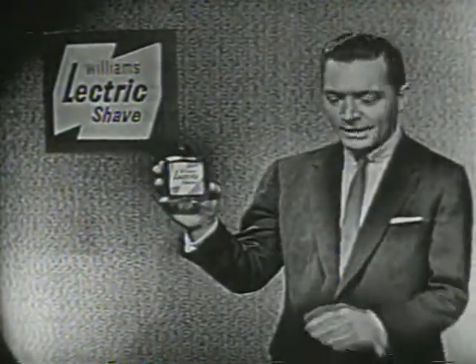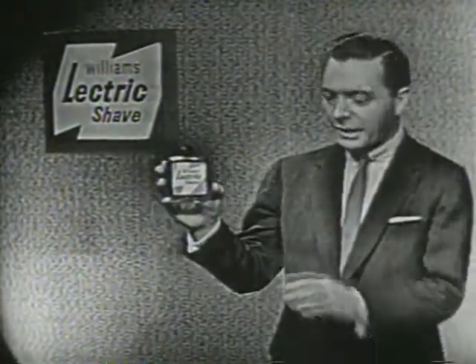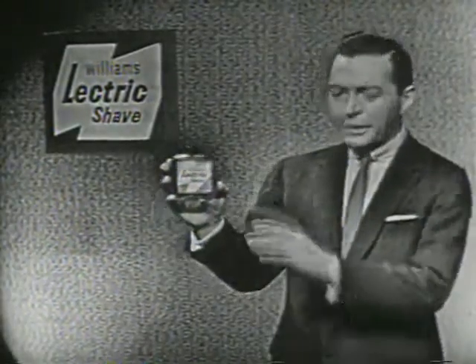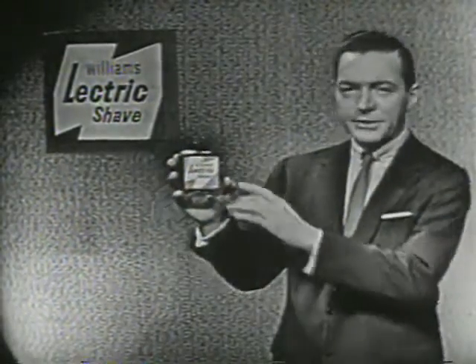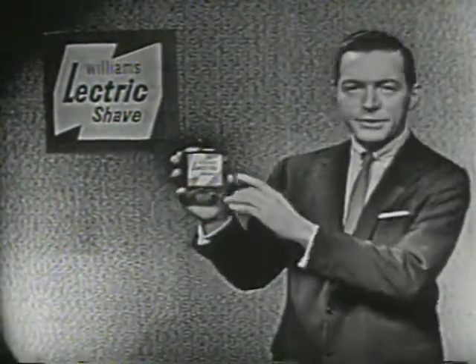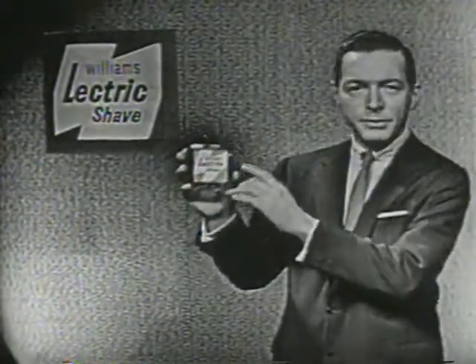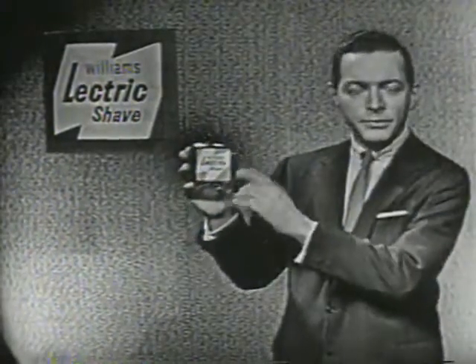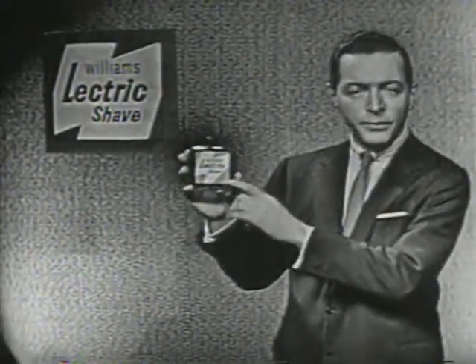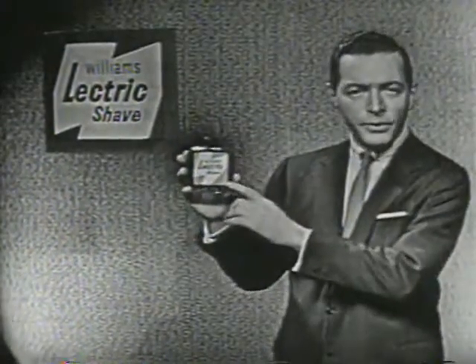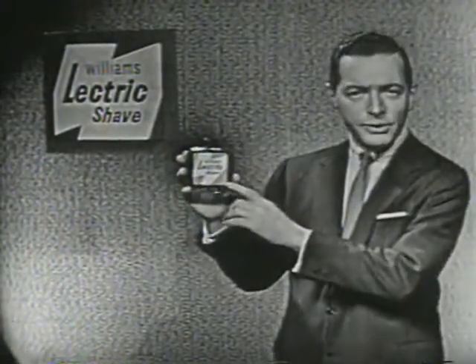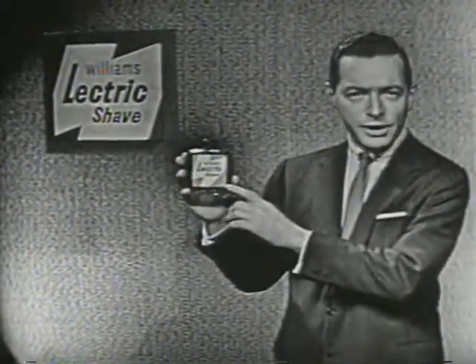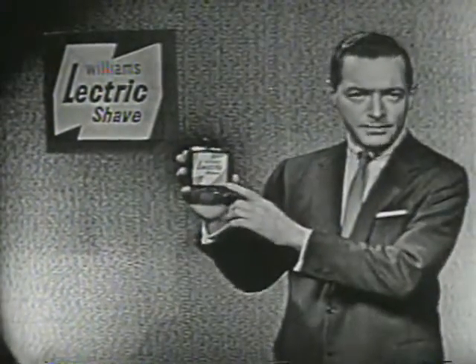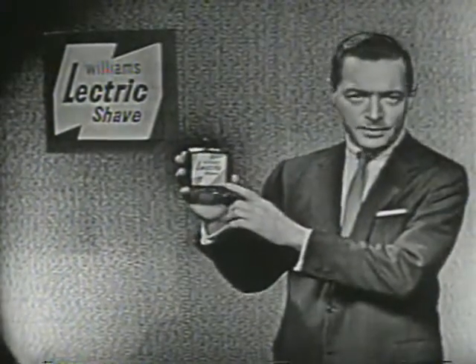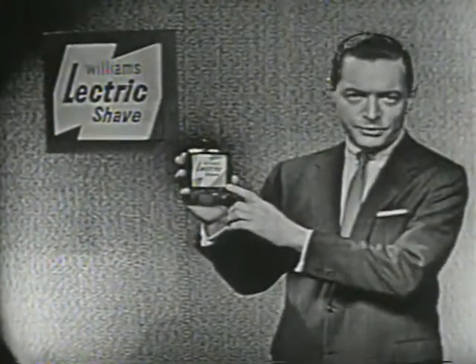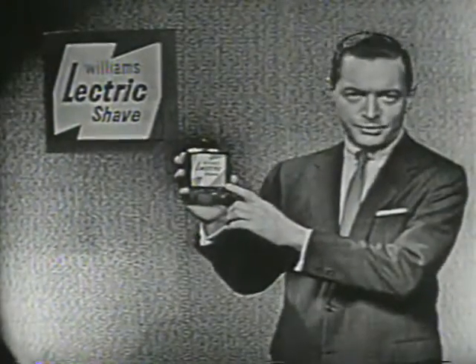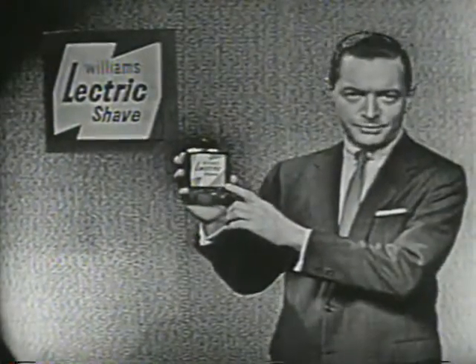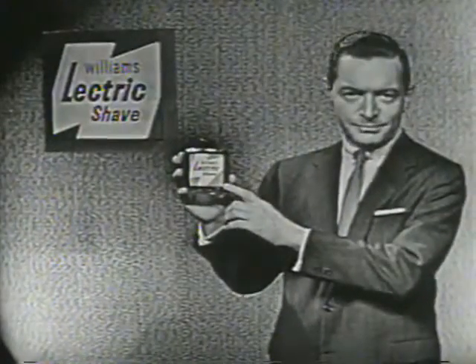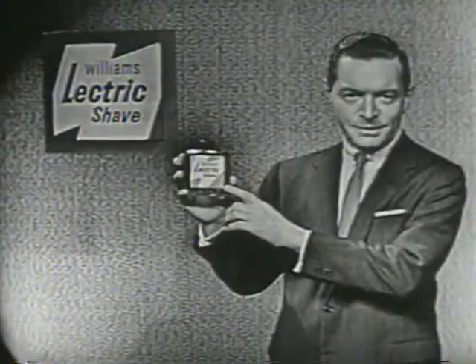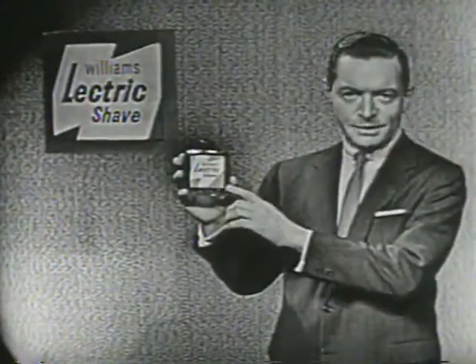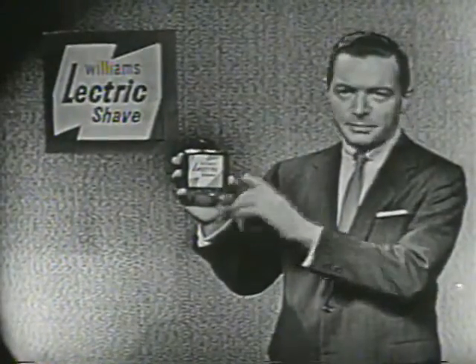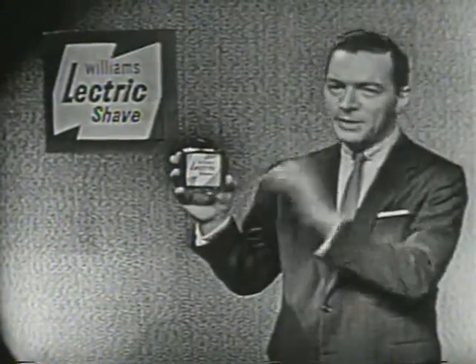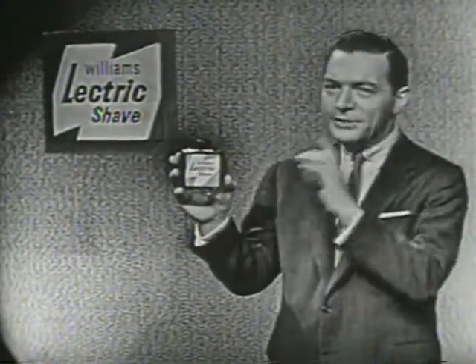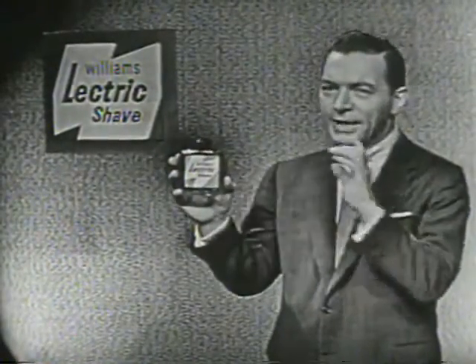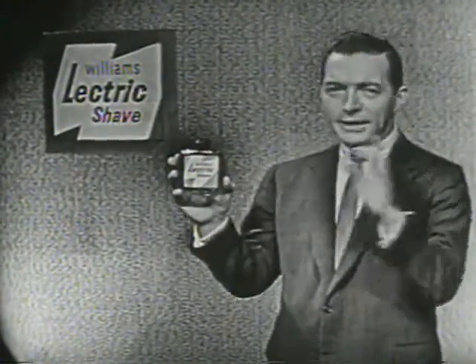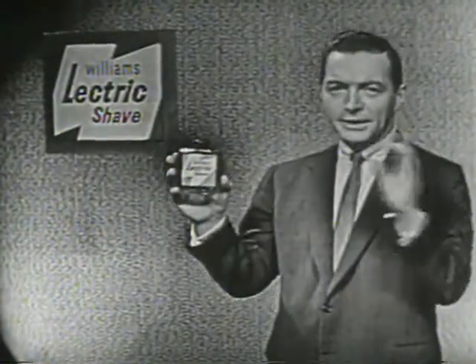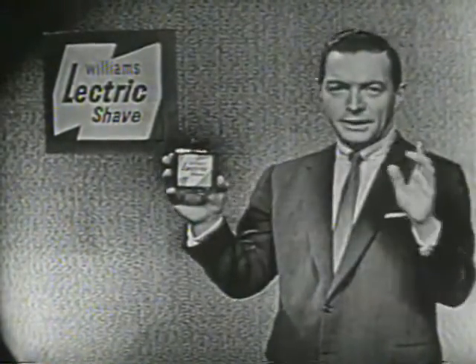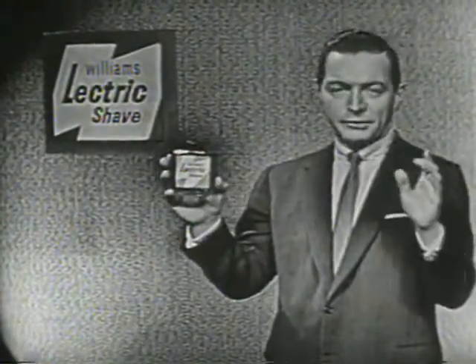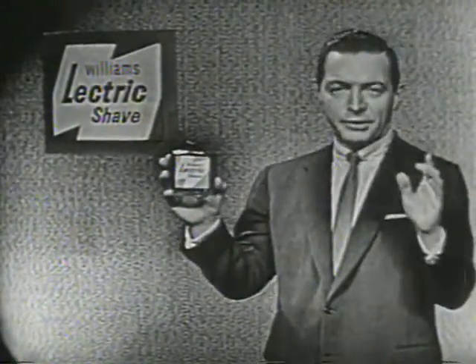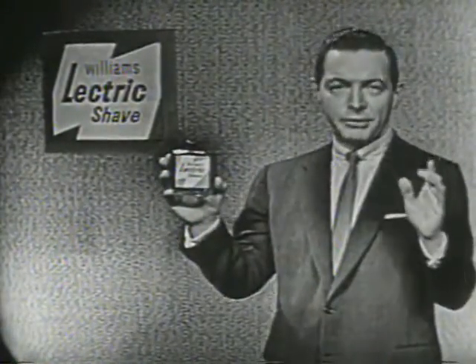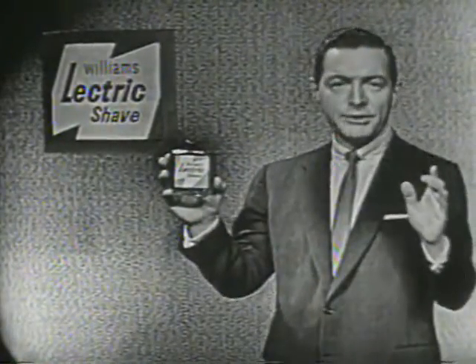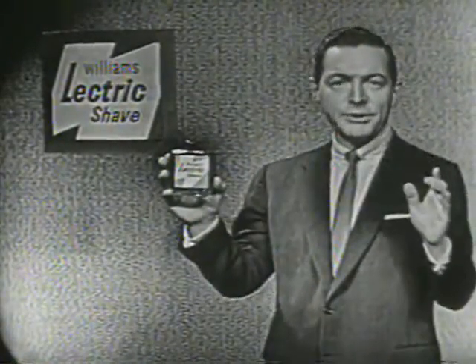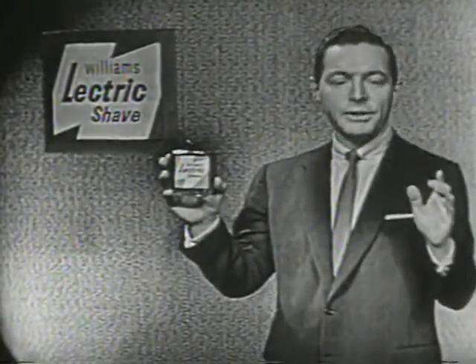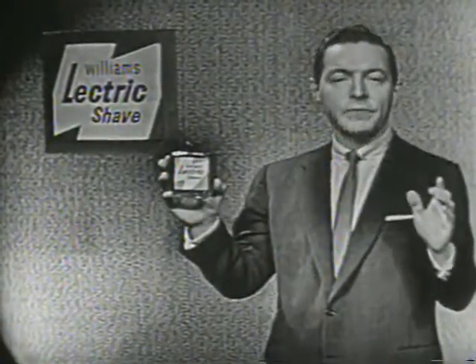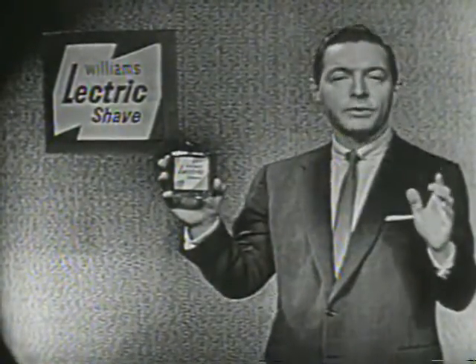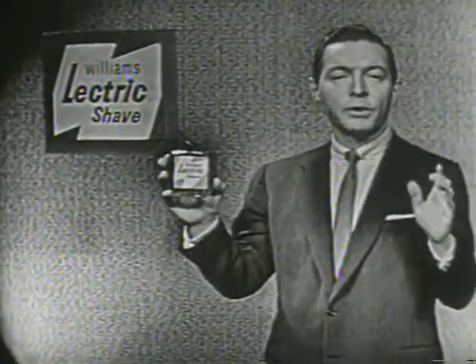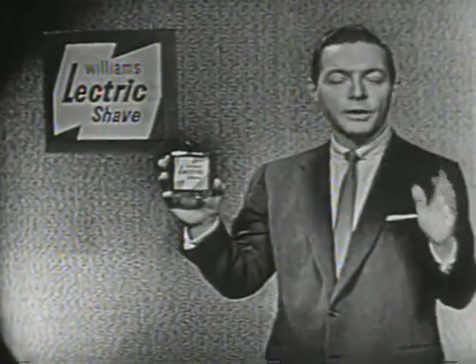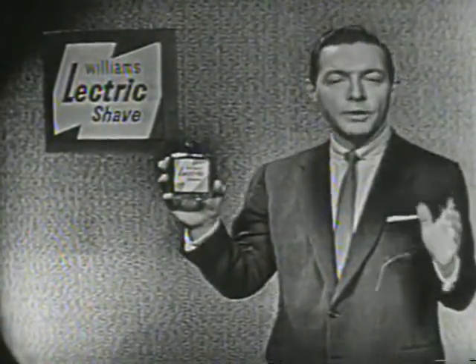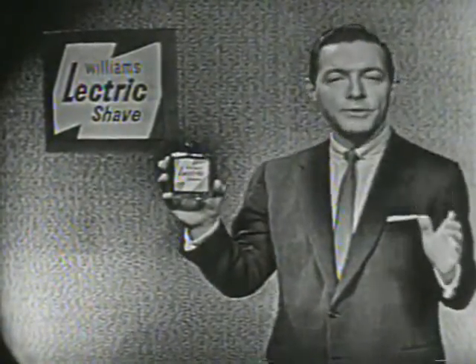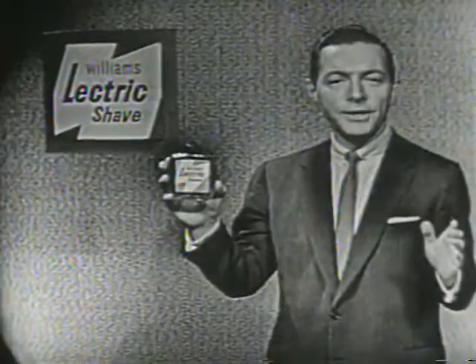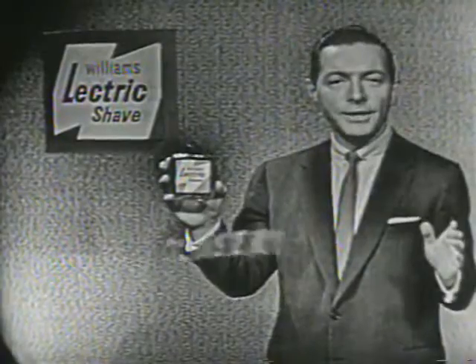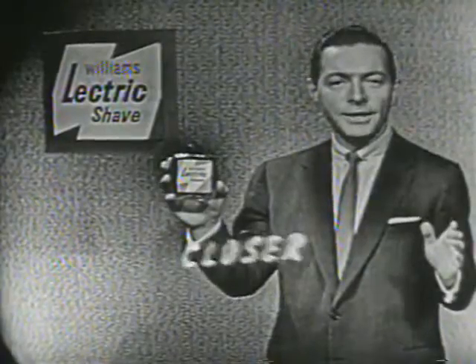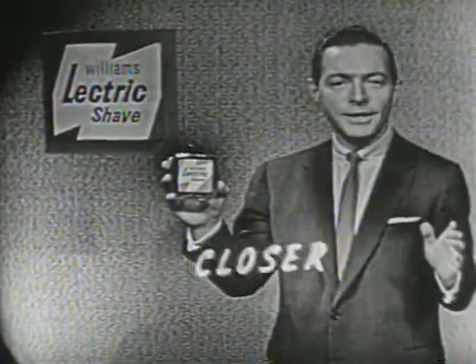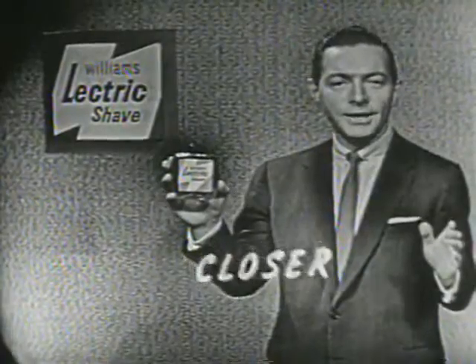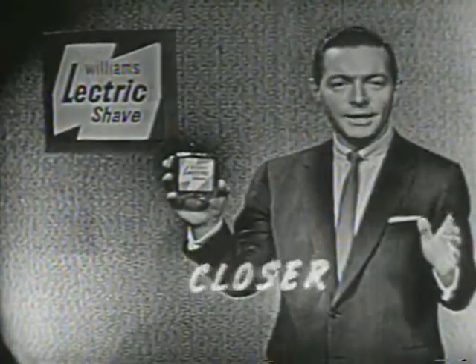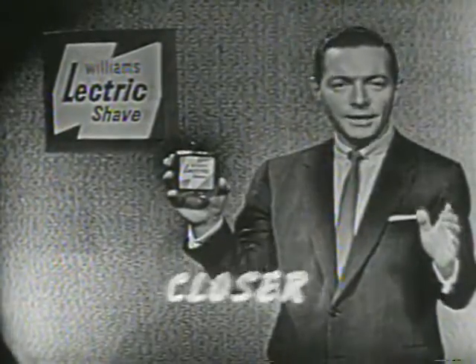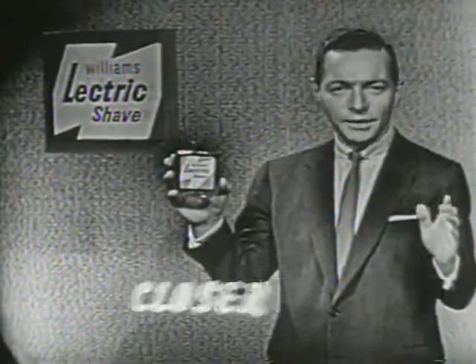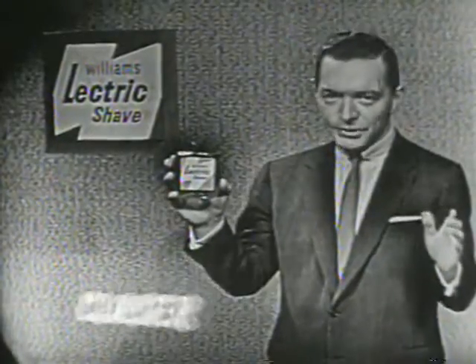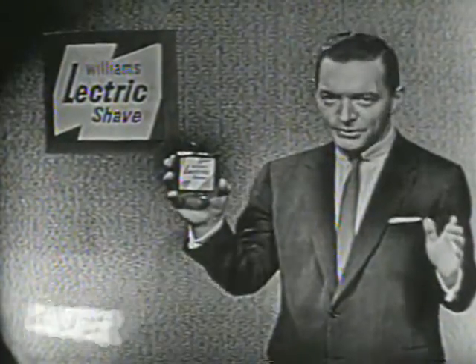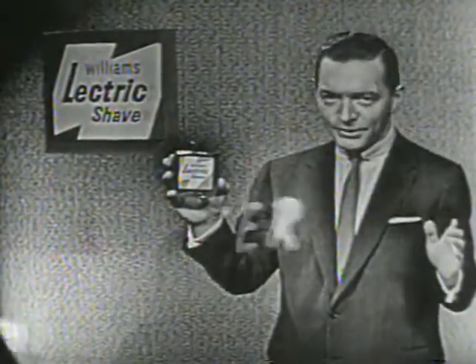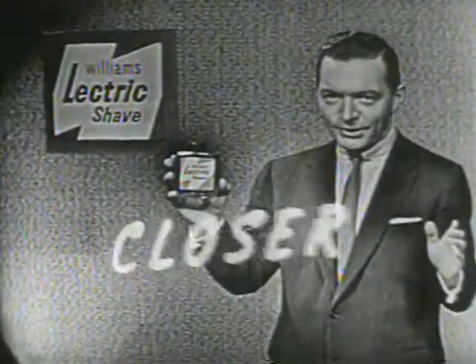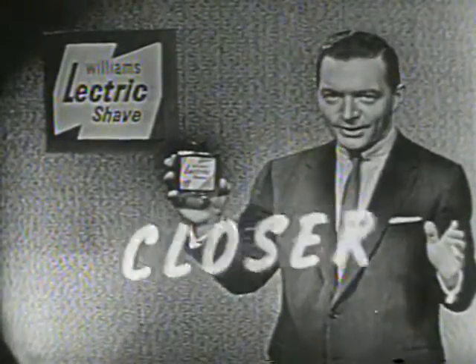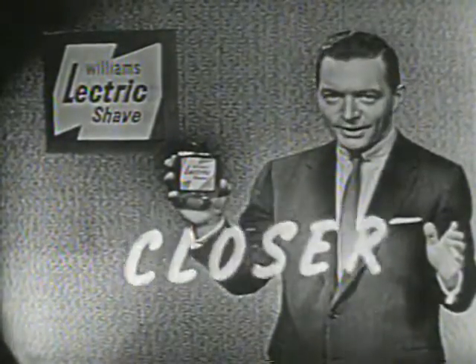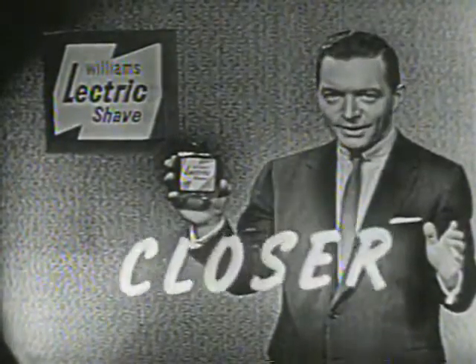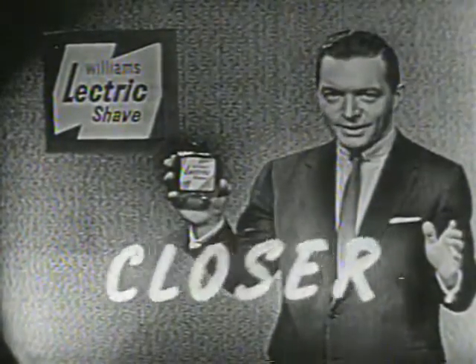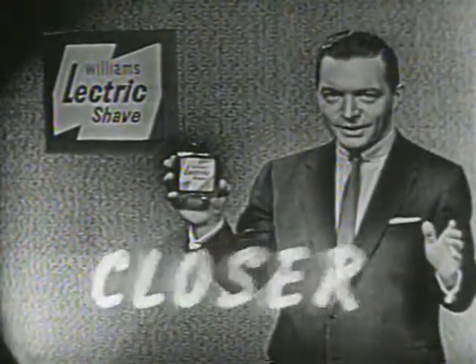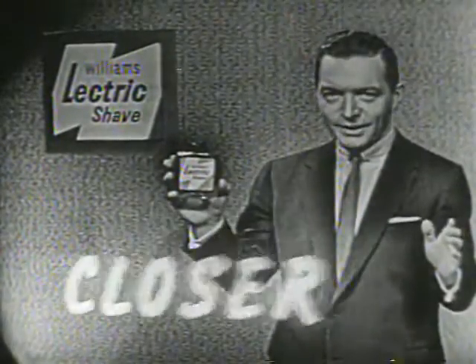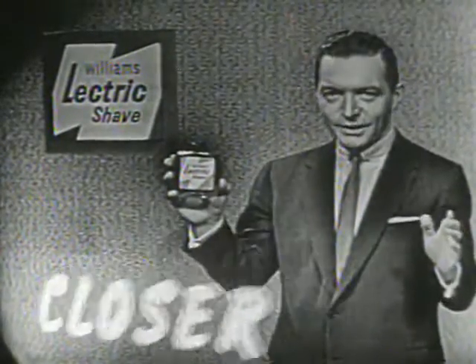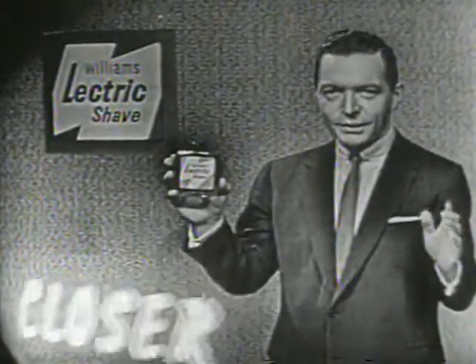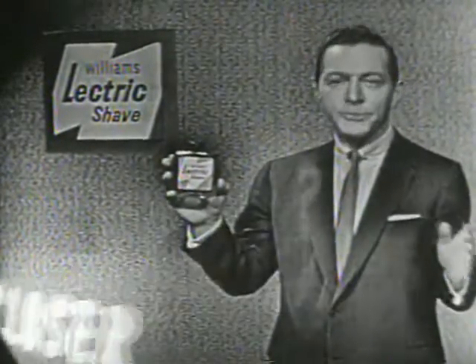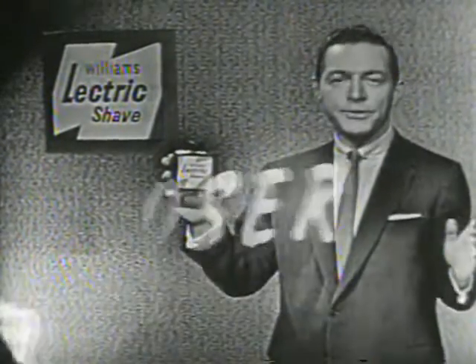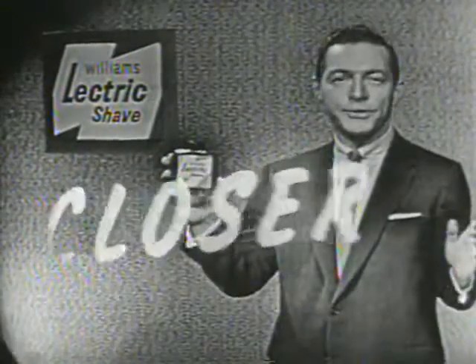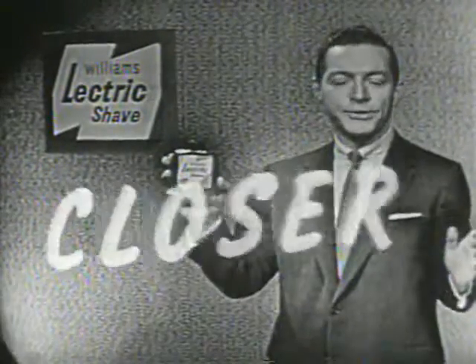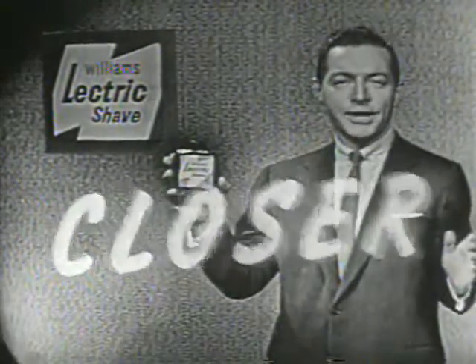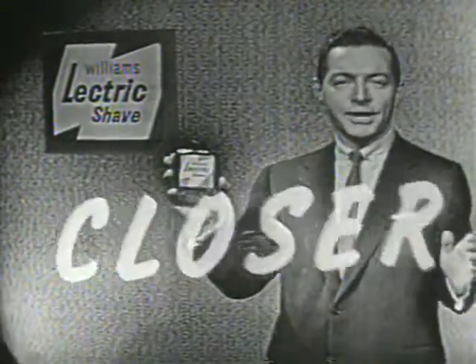It's the before-shave lotion that makes any electric razor give you a closer, closer, closer shave.